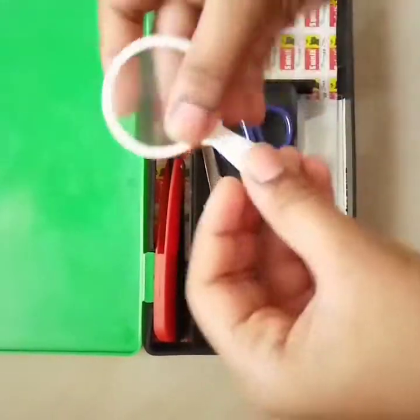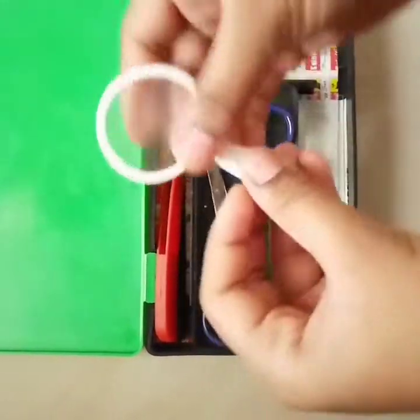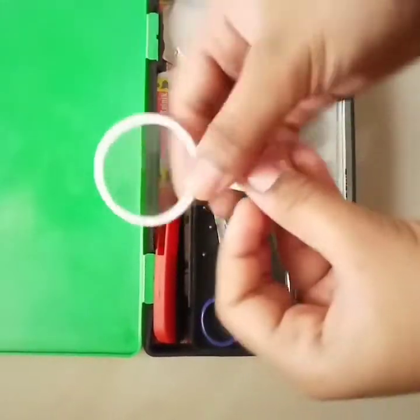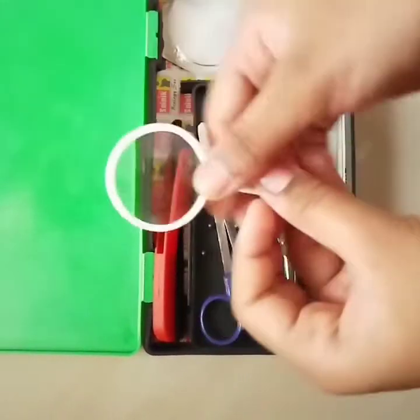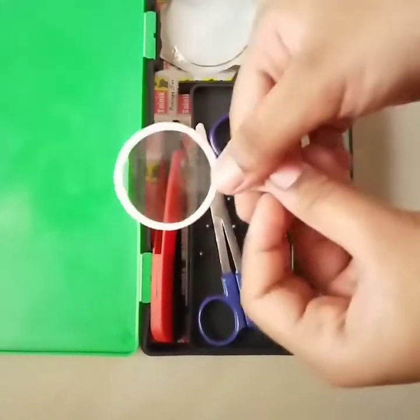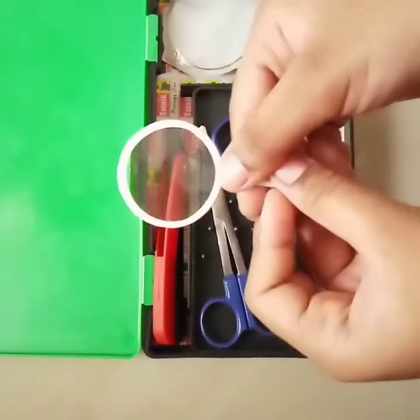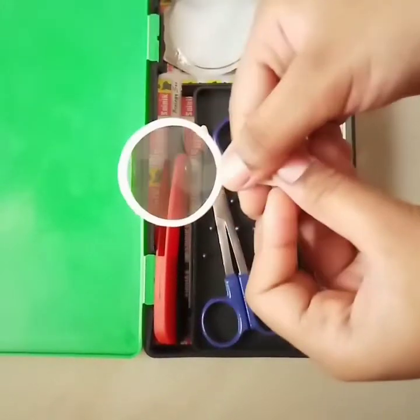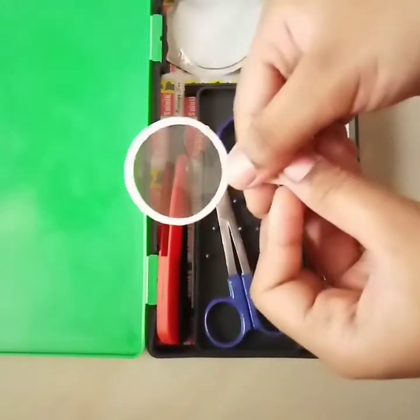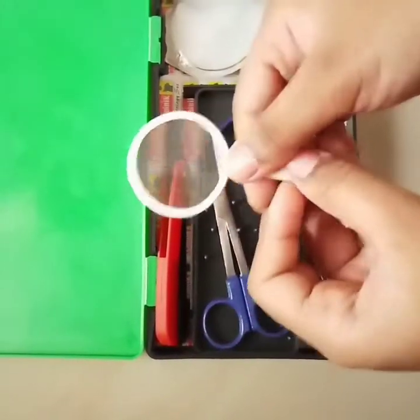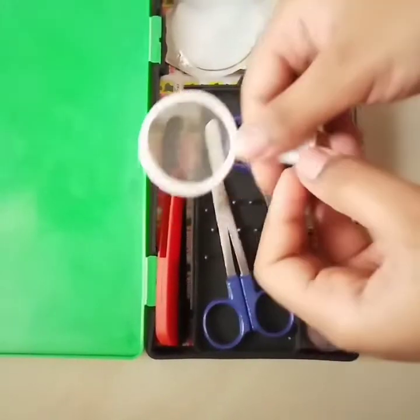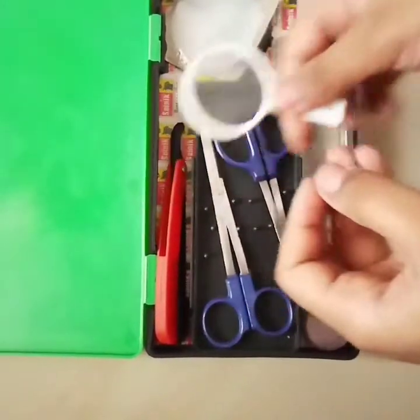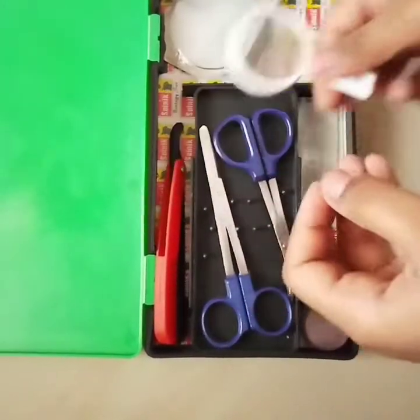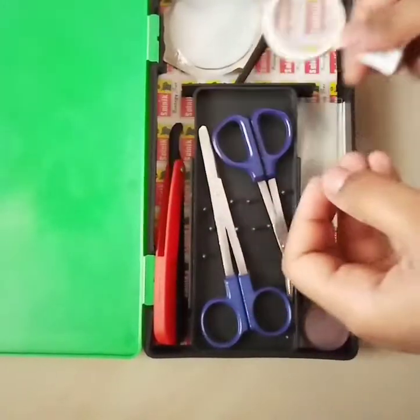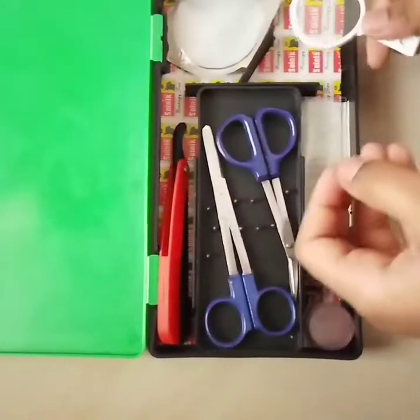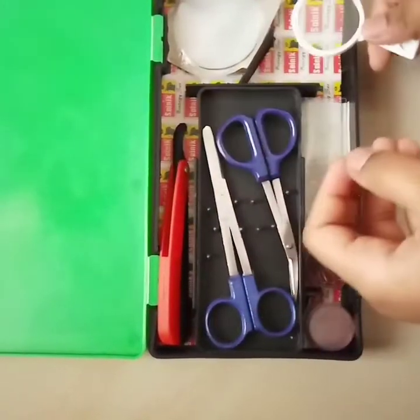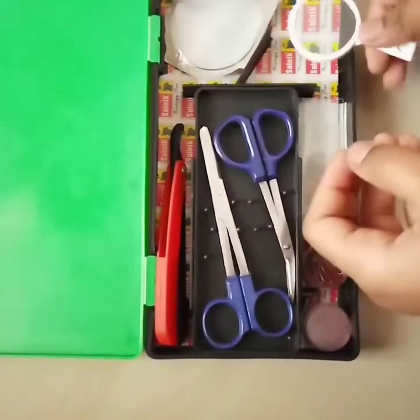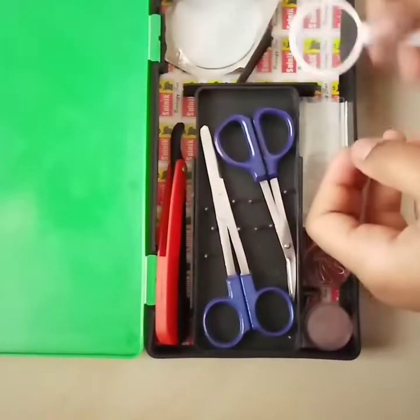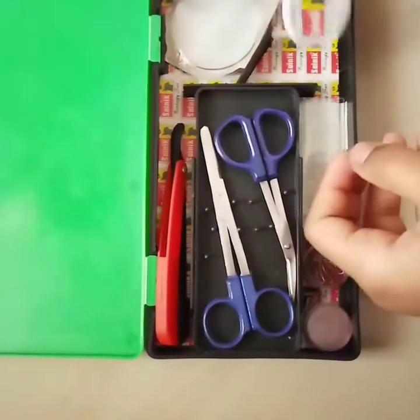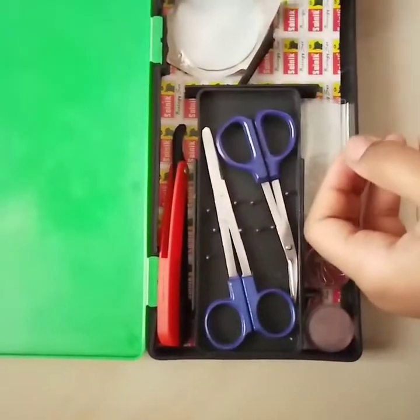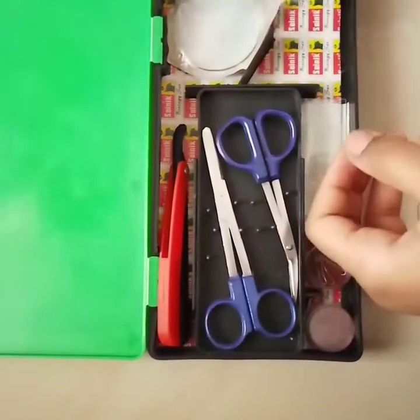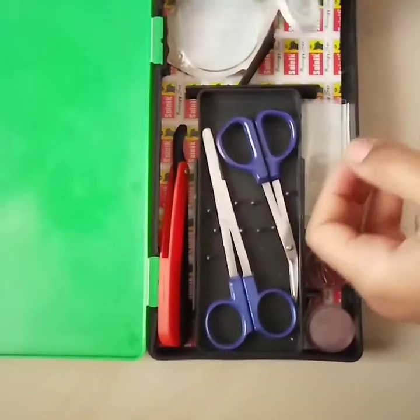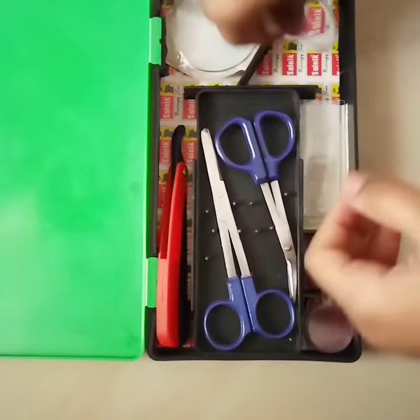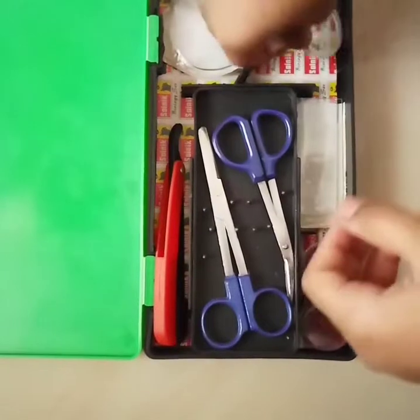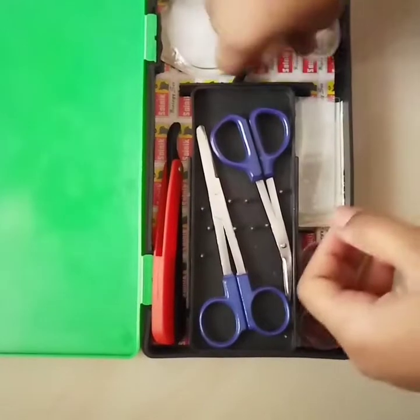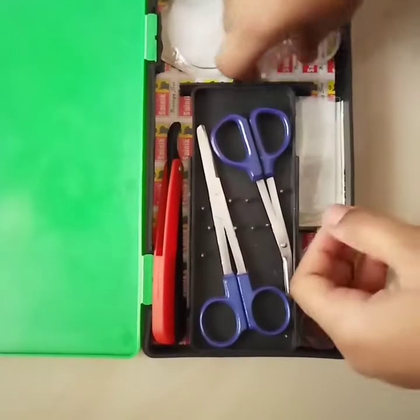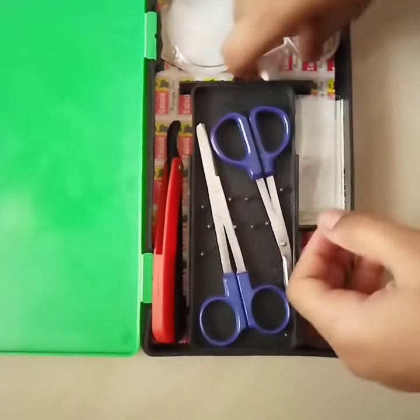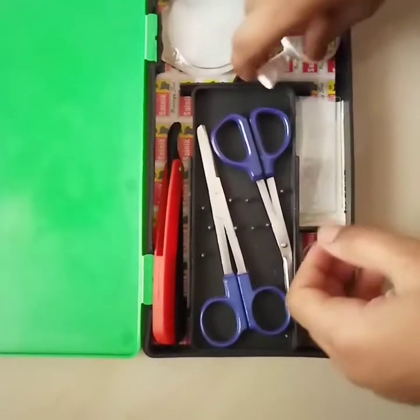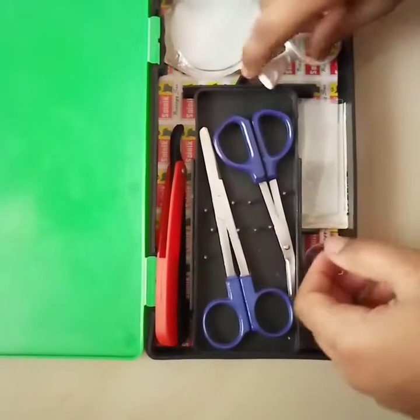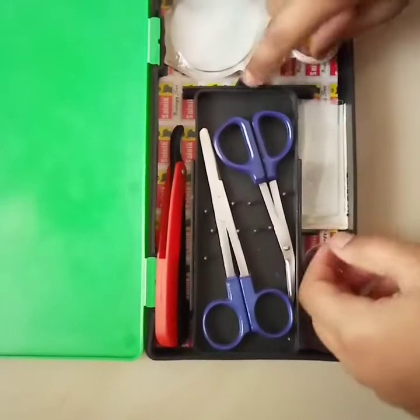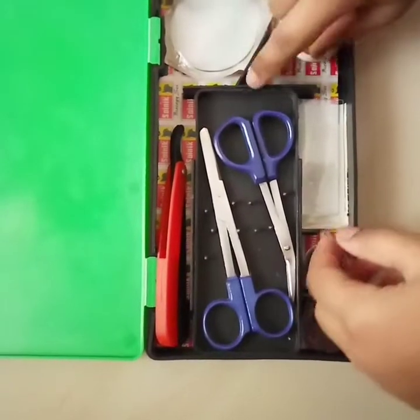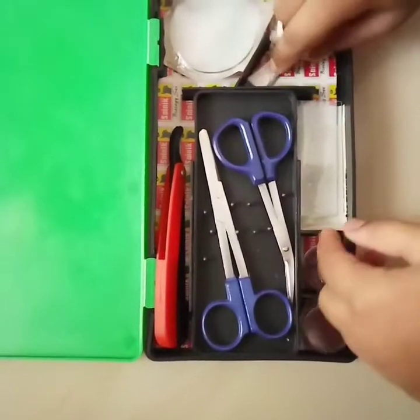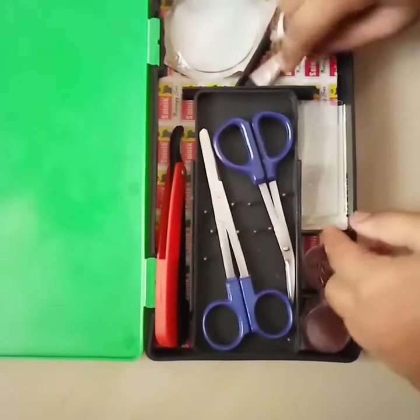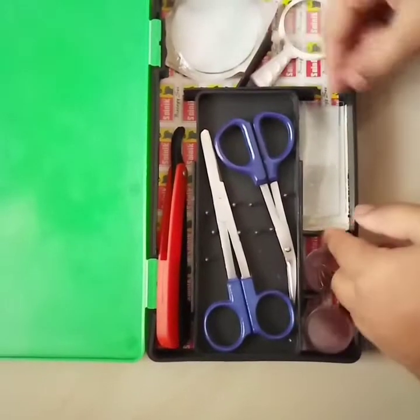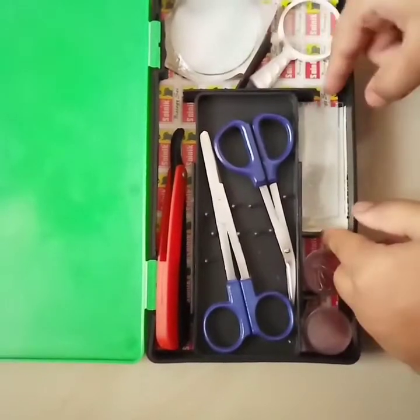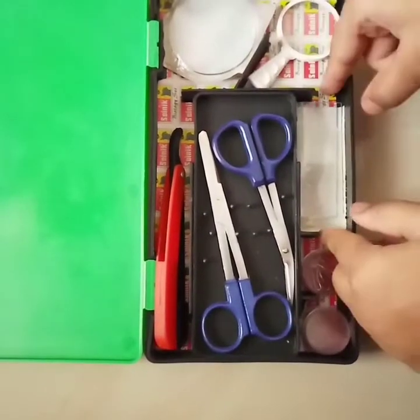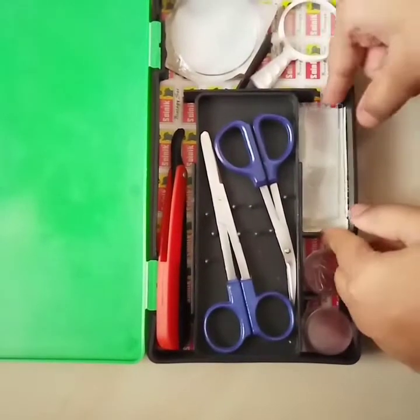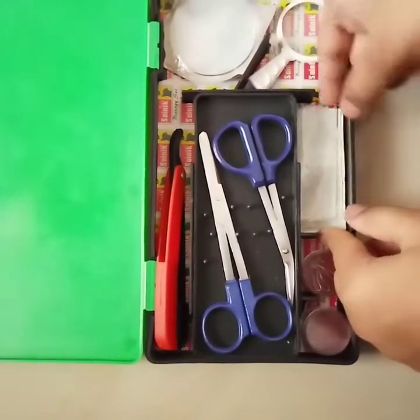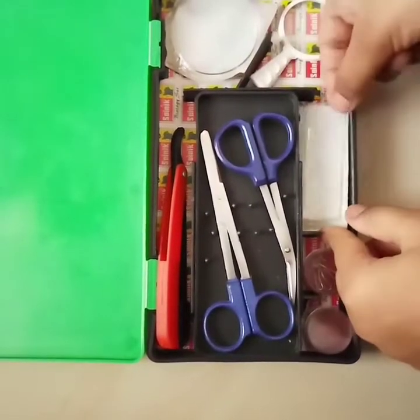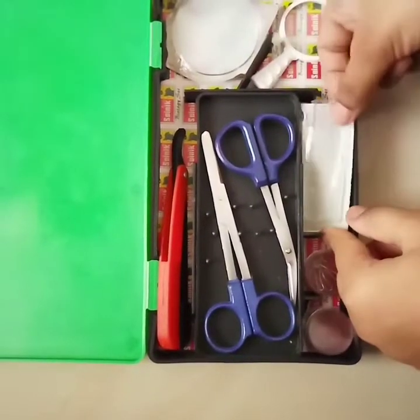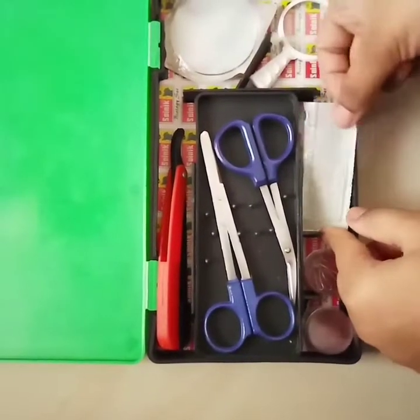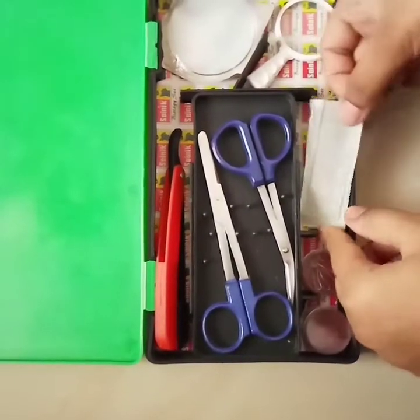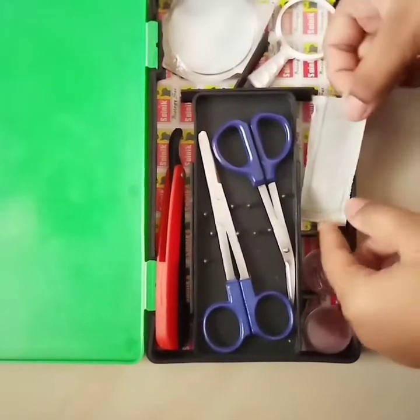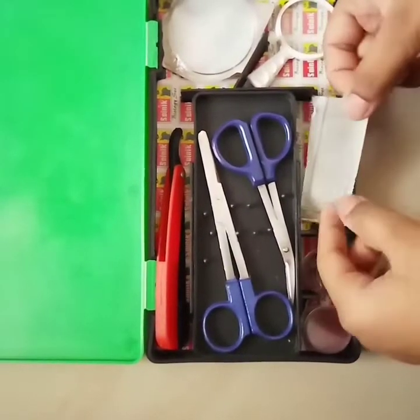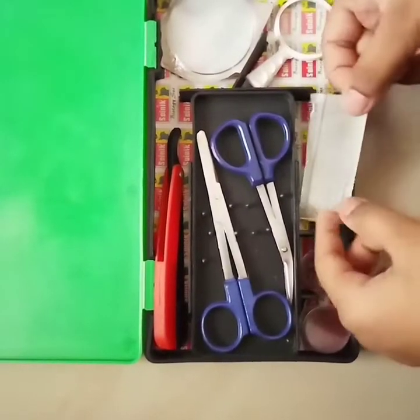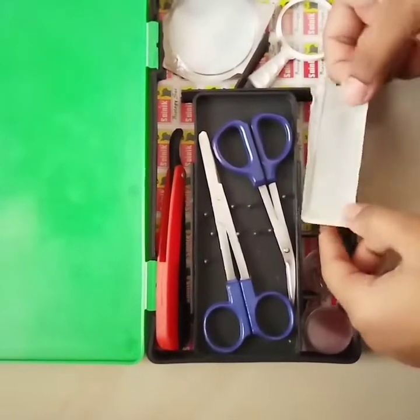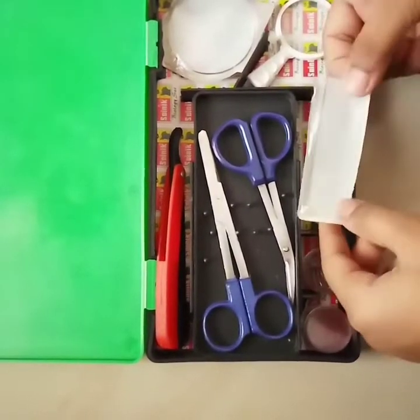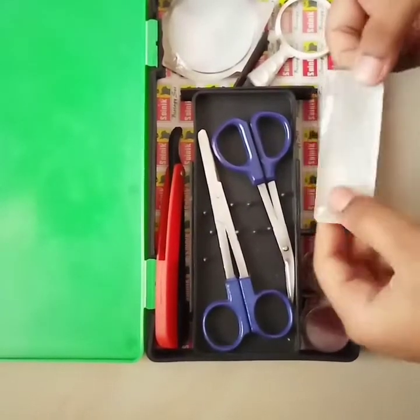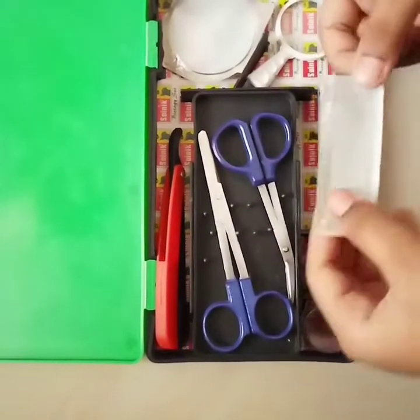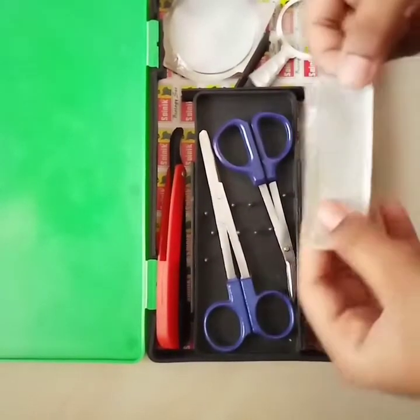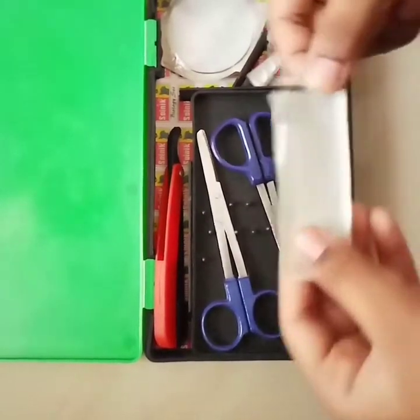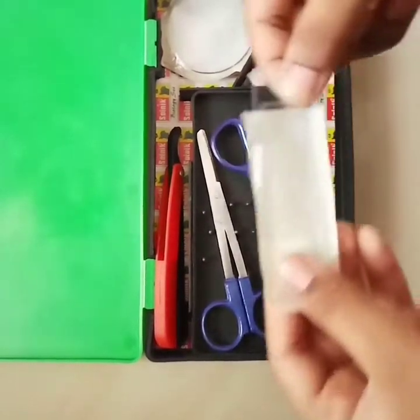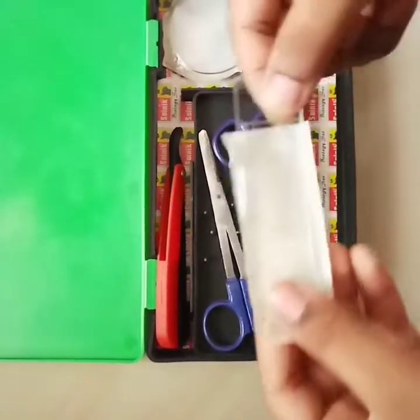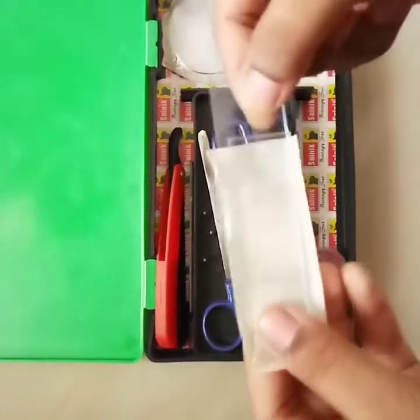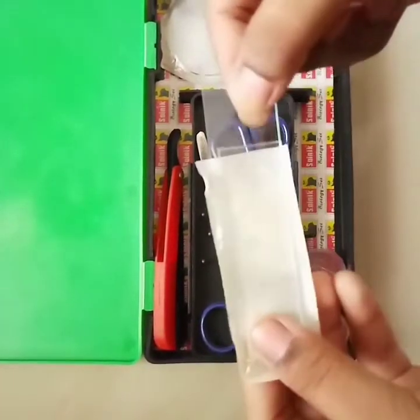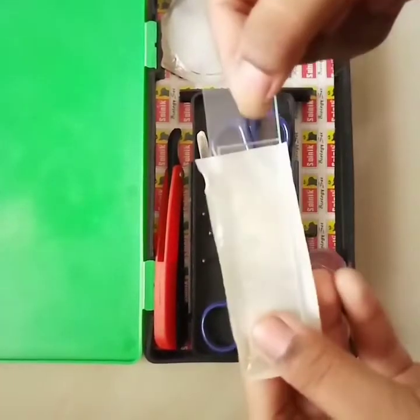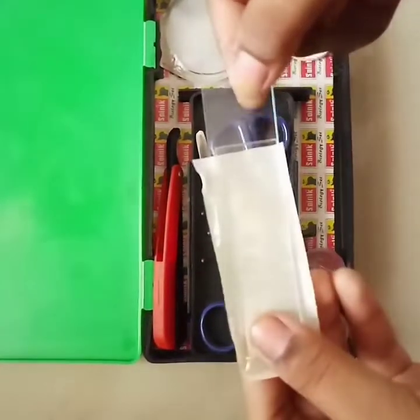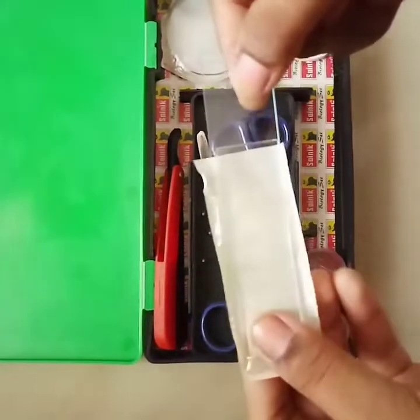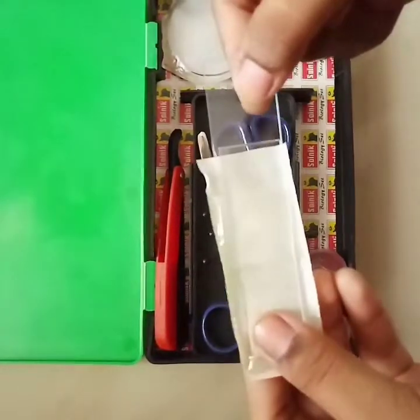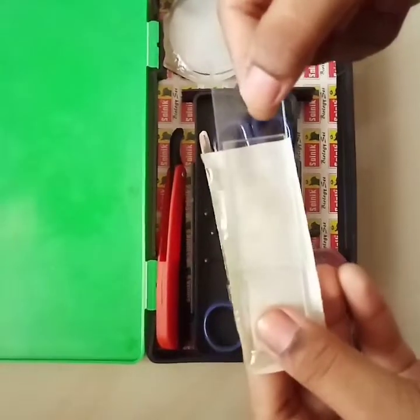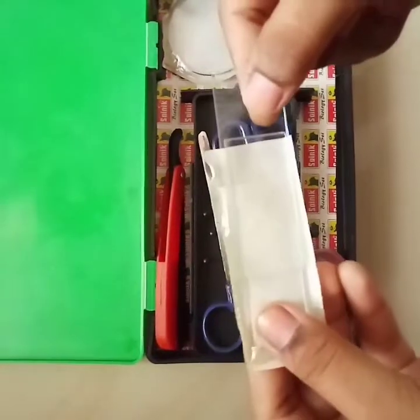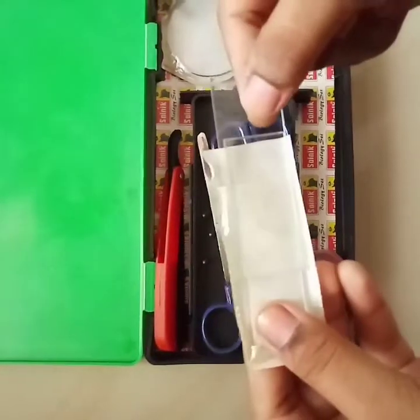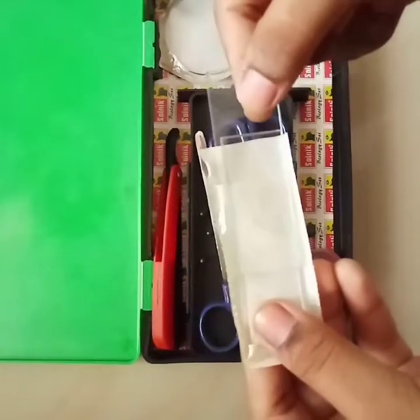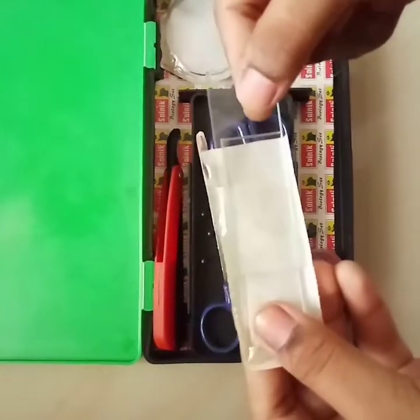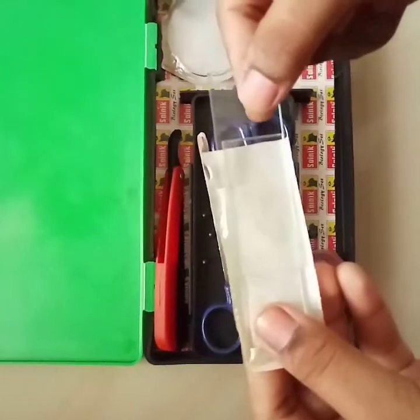This is a magnifying glass. This is called a glass slide.